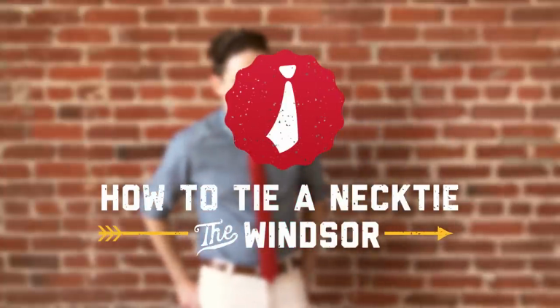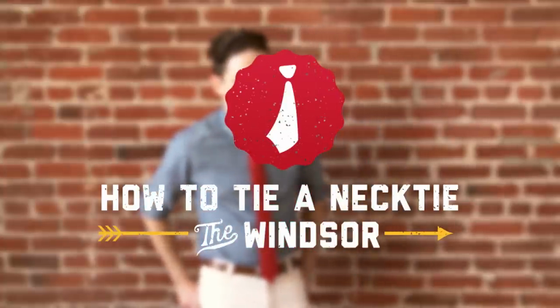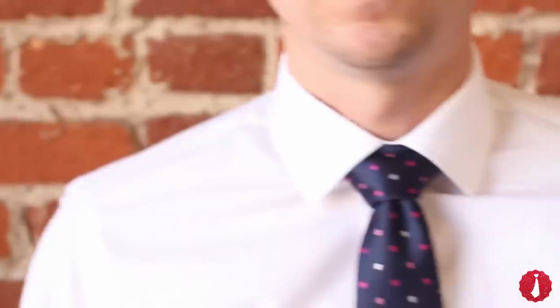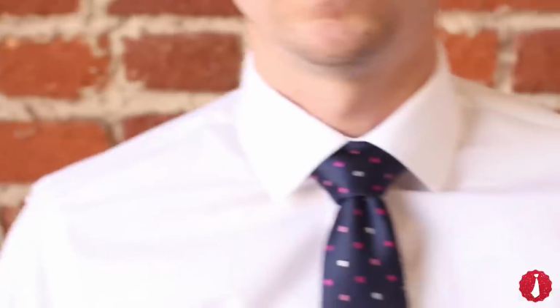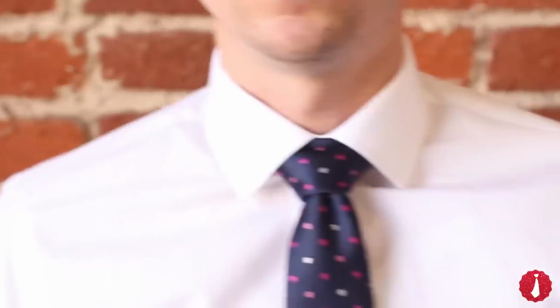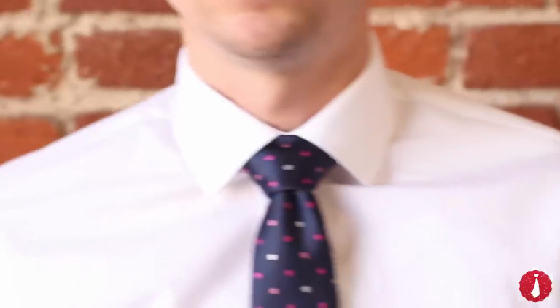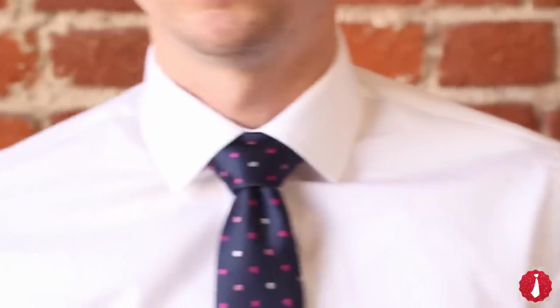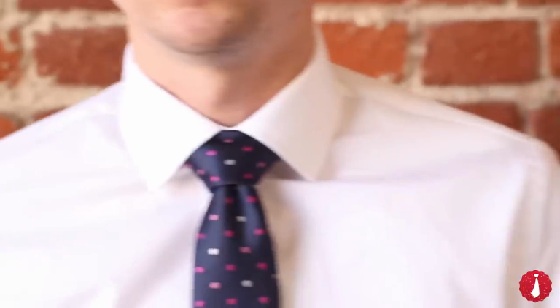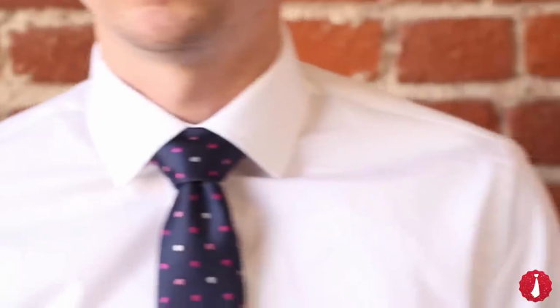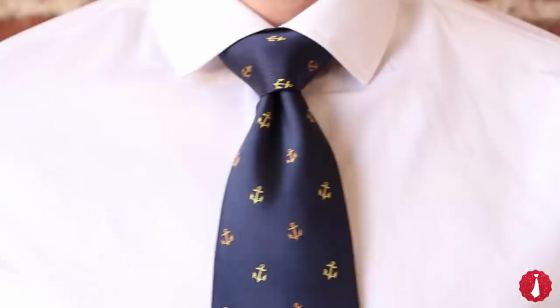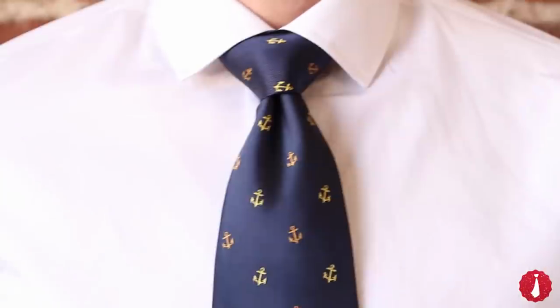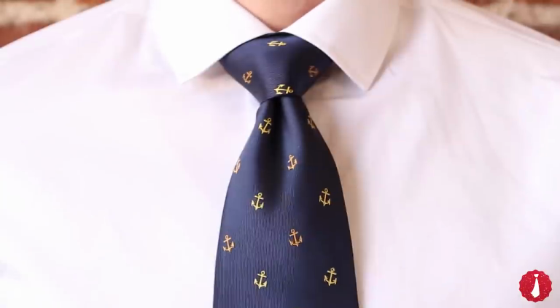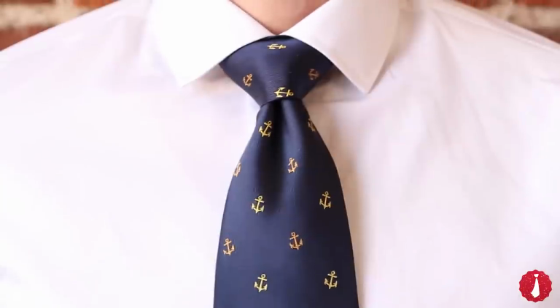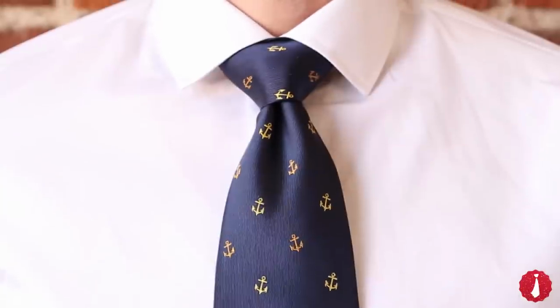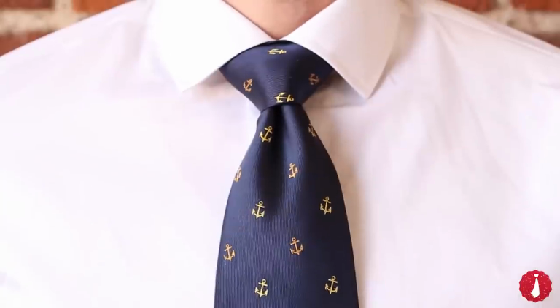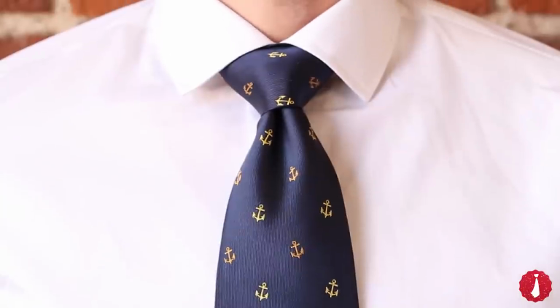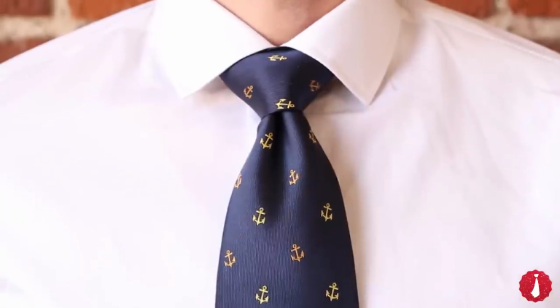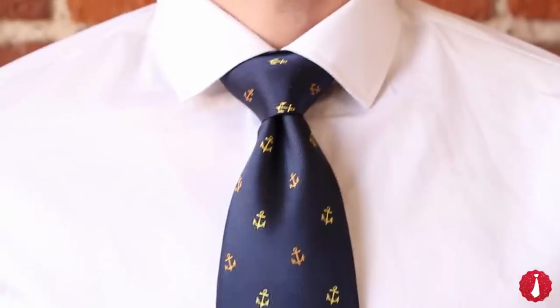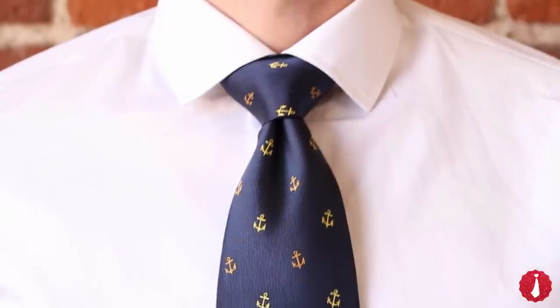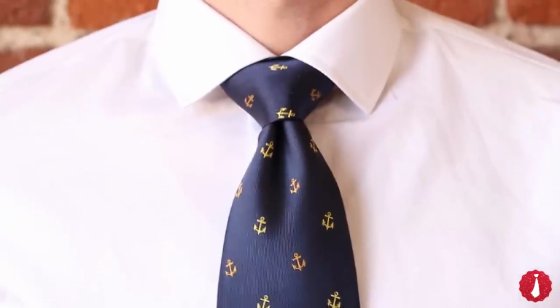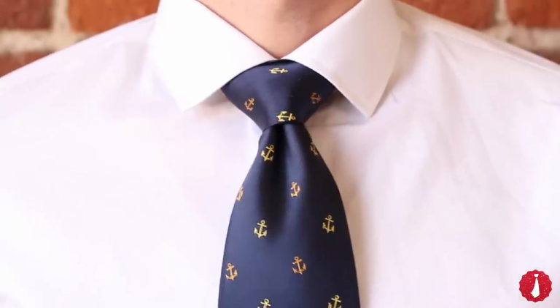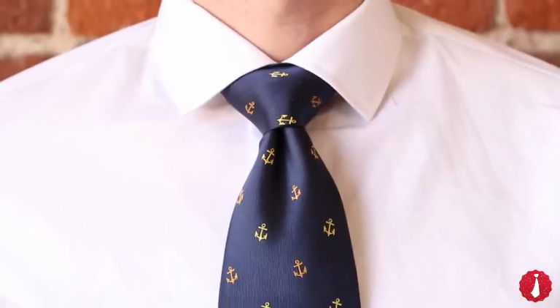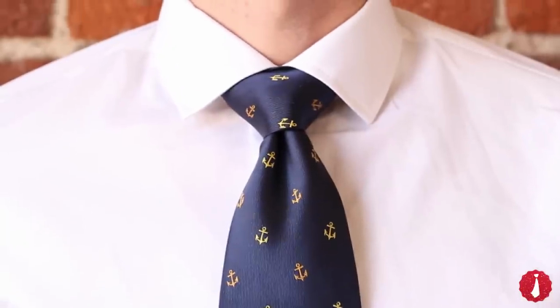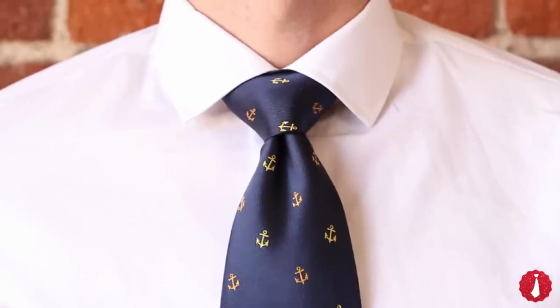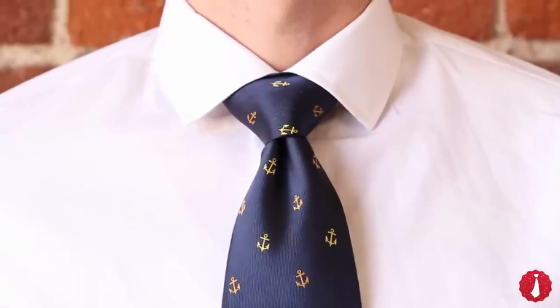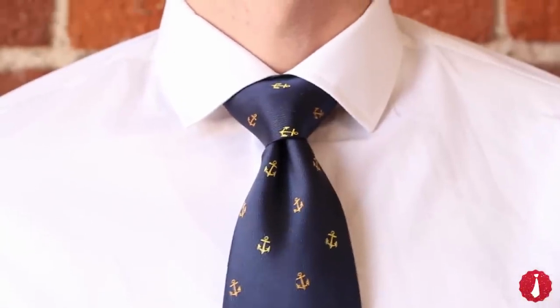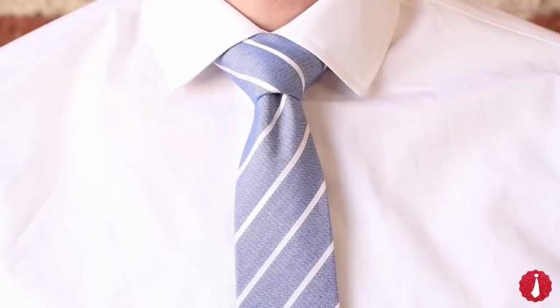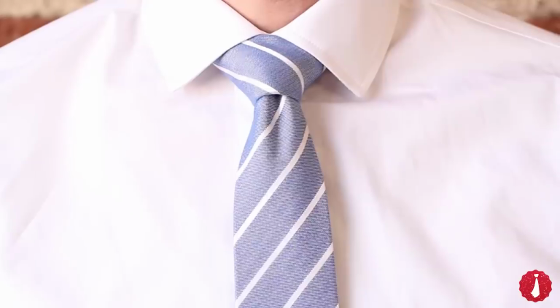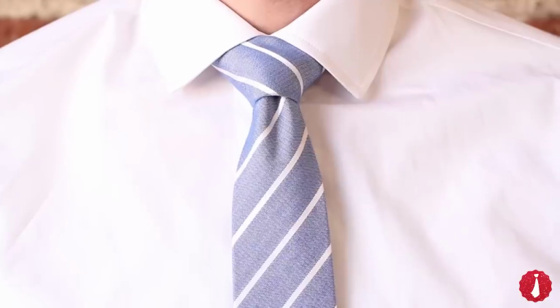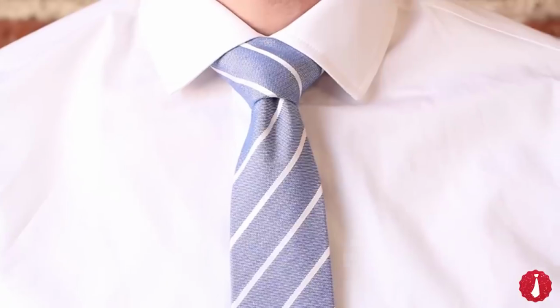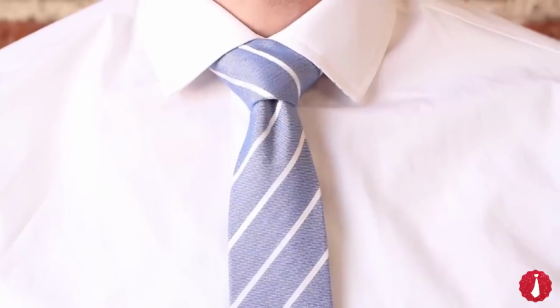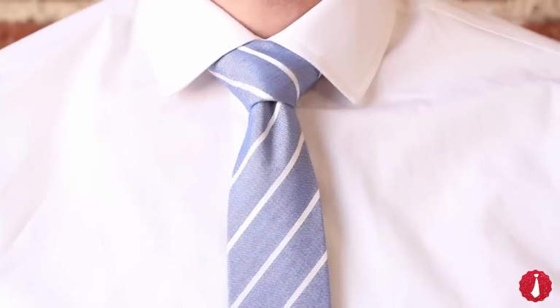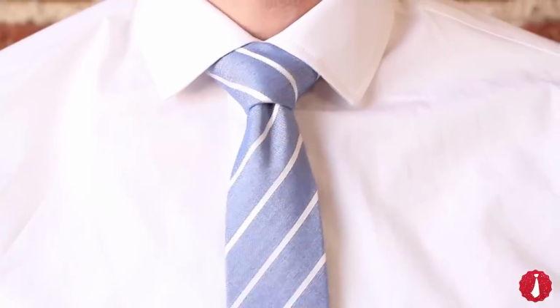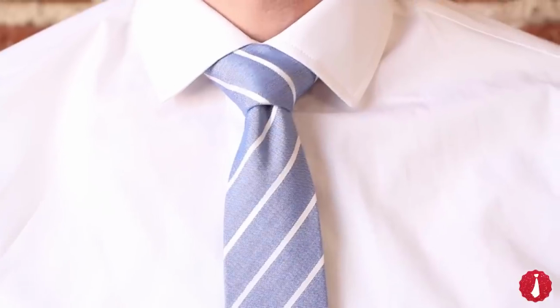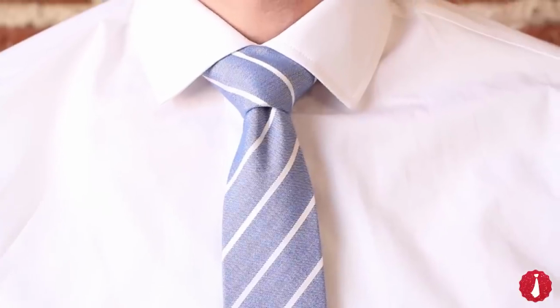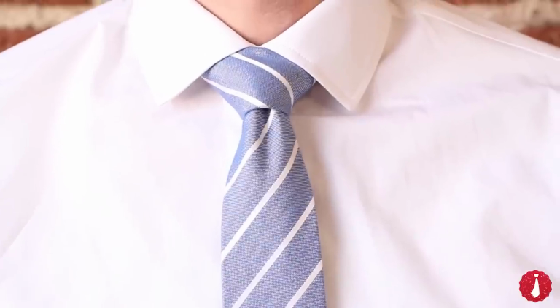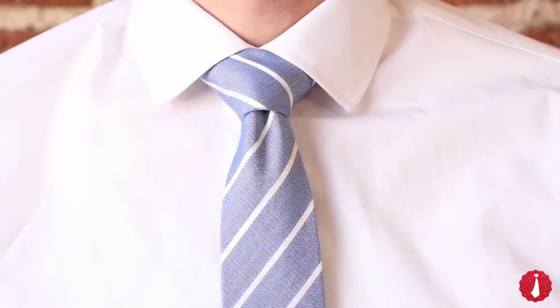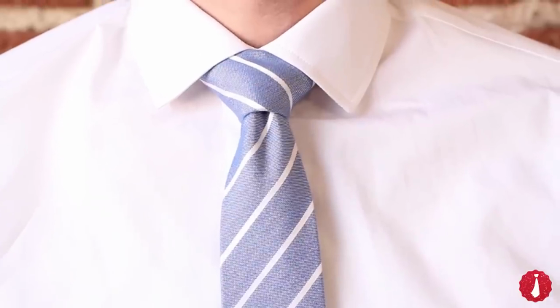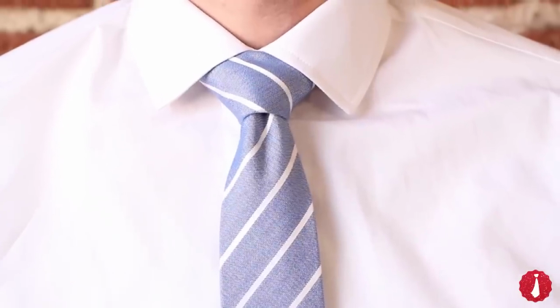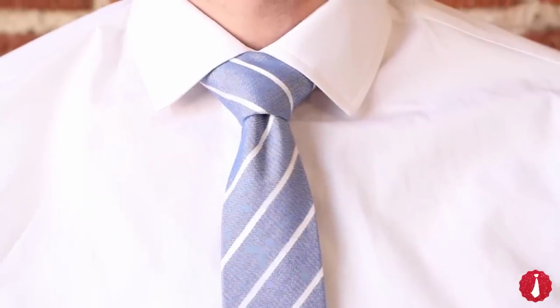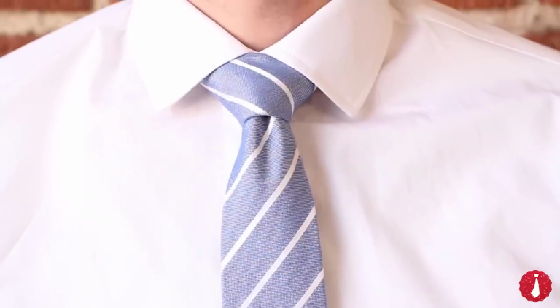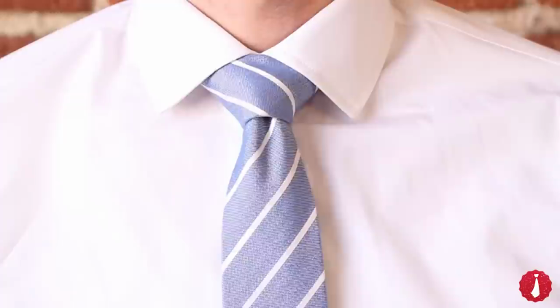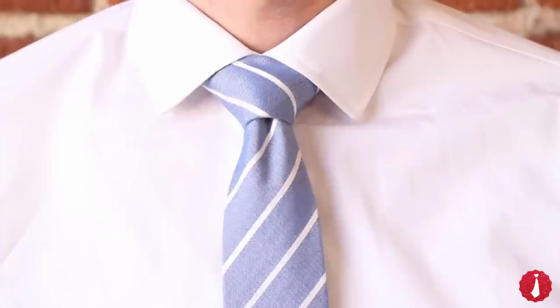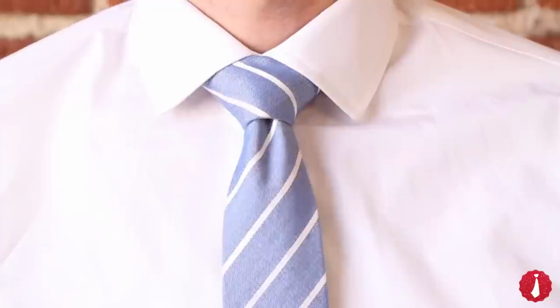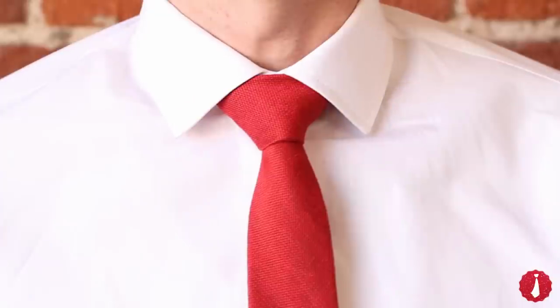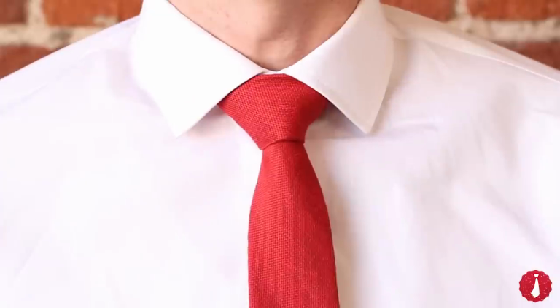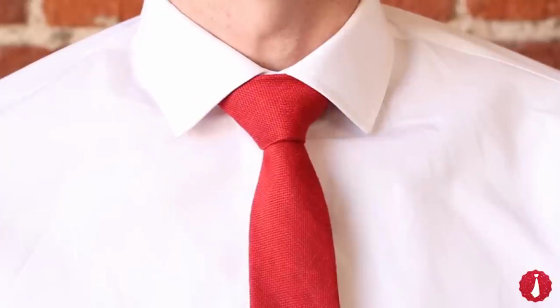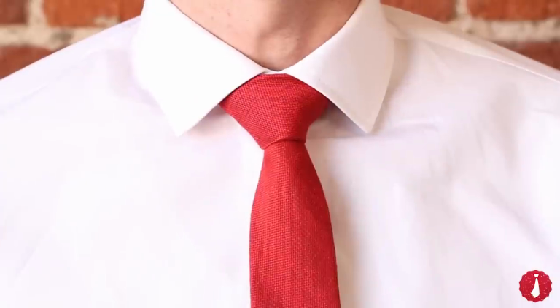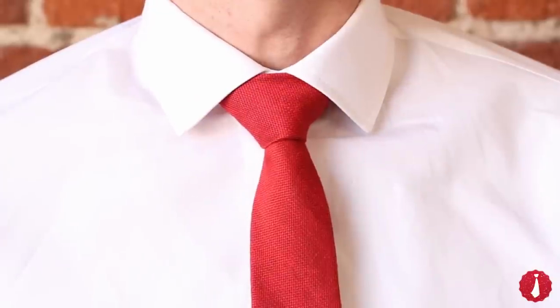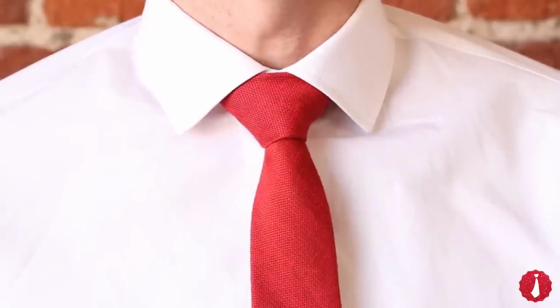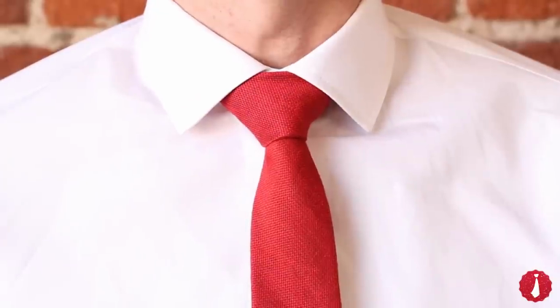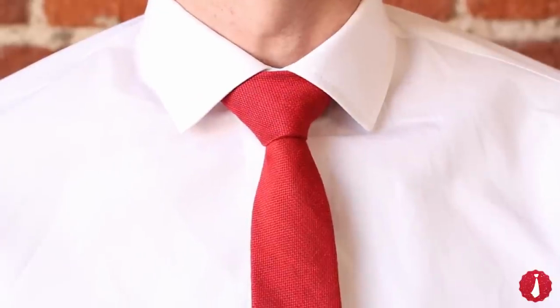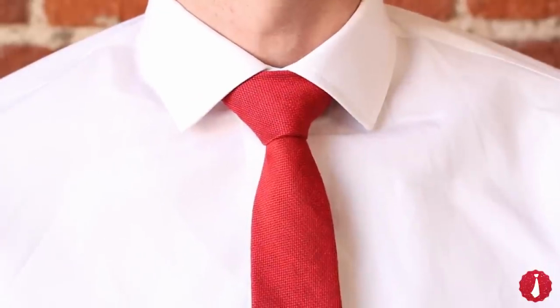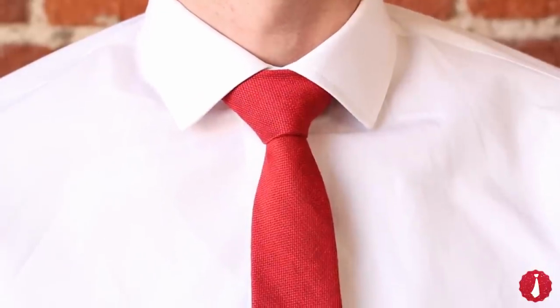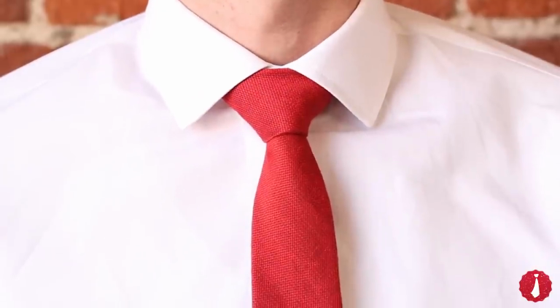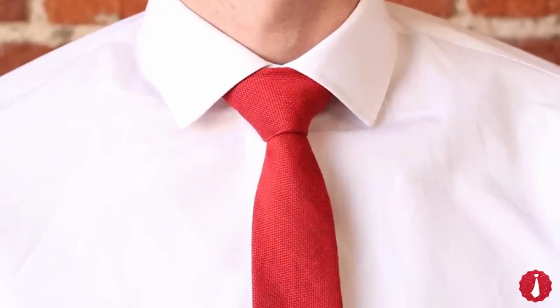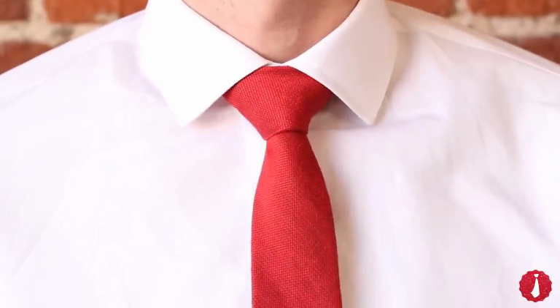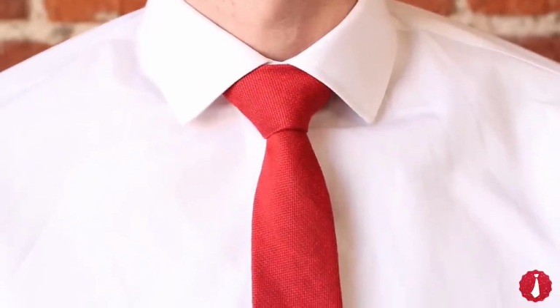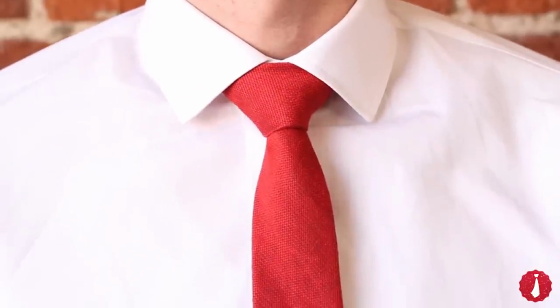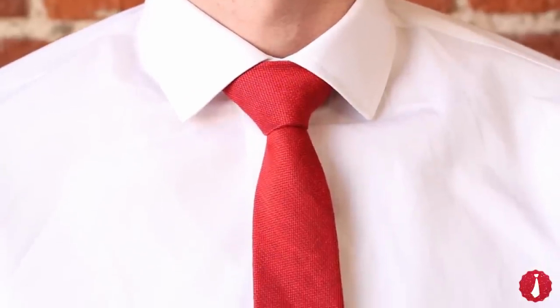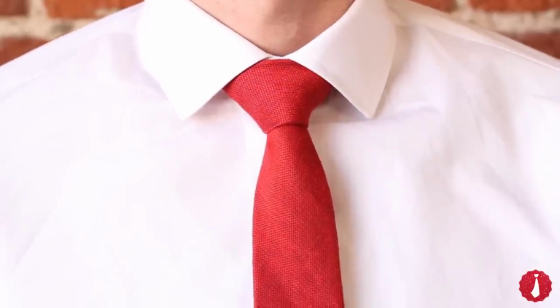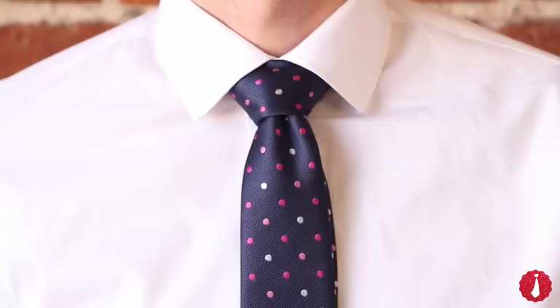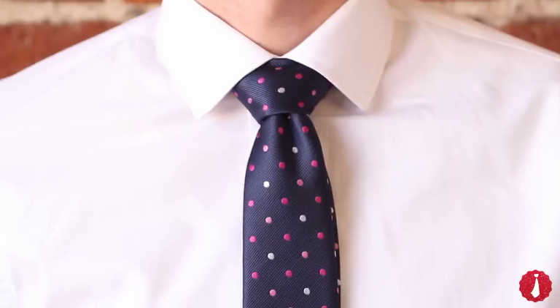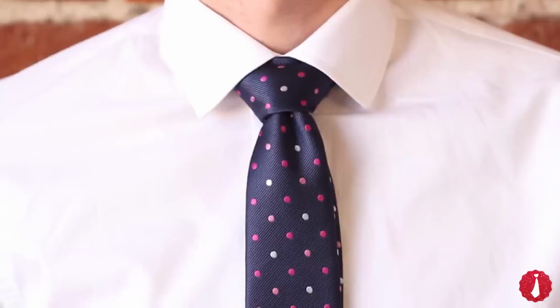The Windsor knot is a large triangular knot that works best with a spread collar. It also comes in handy when you just can't seem to tie your tie short enough.